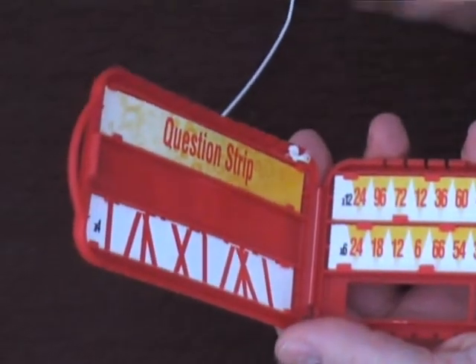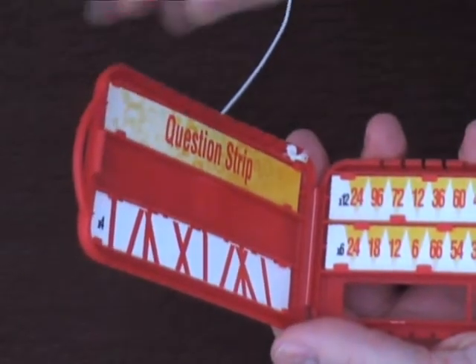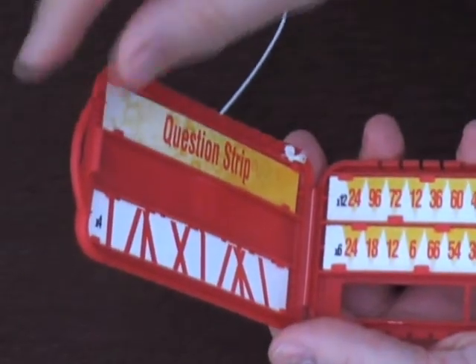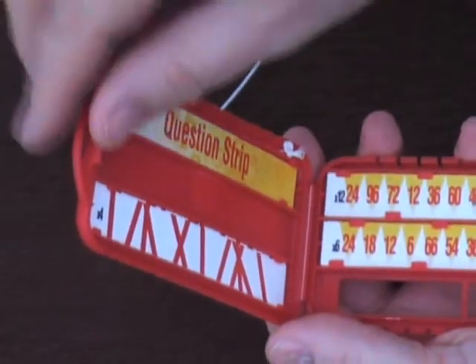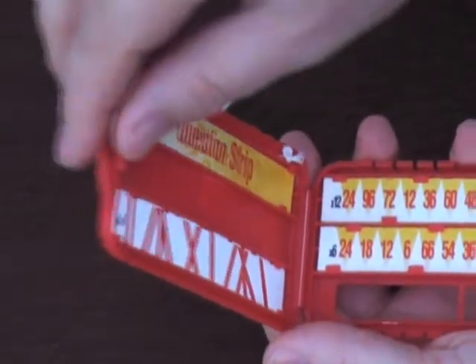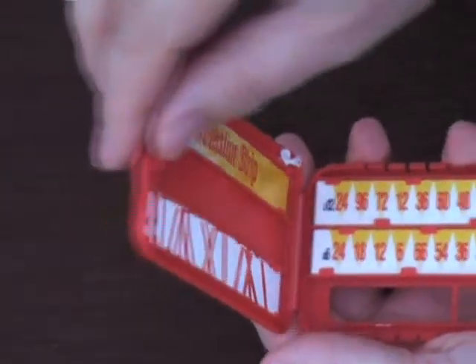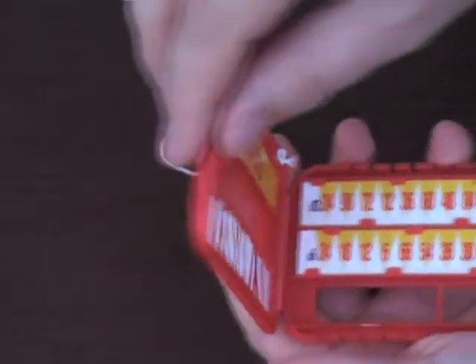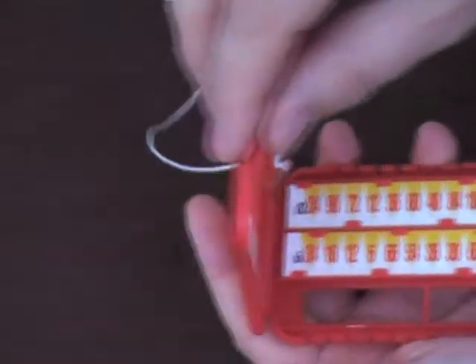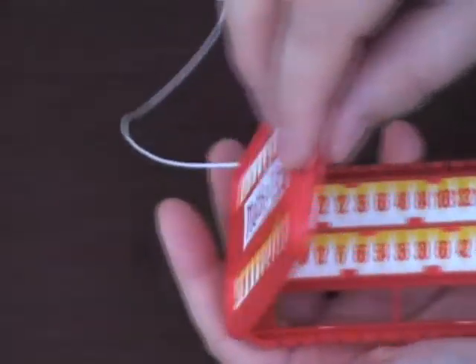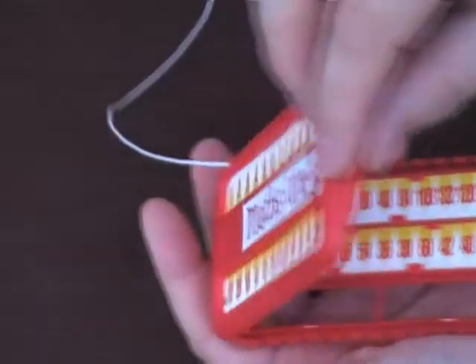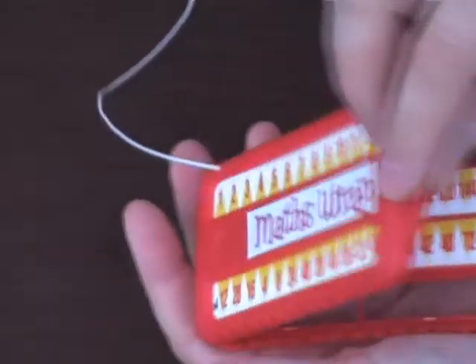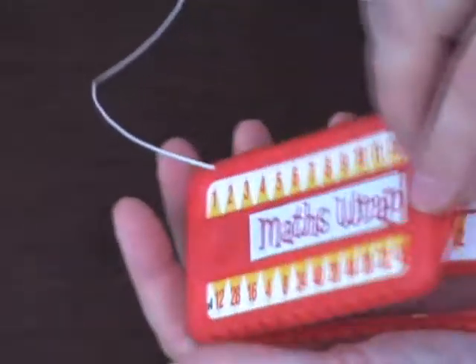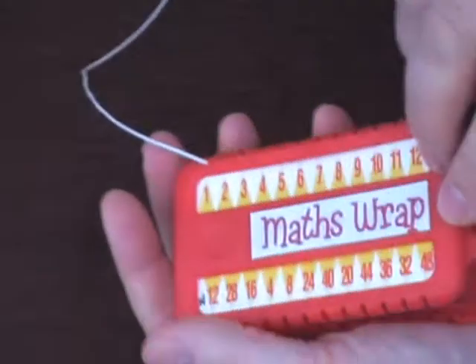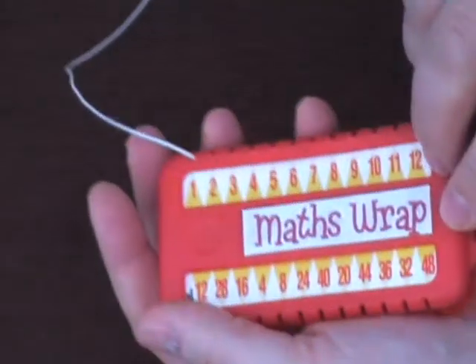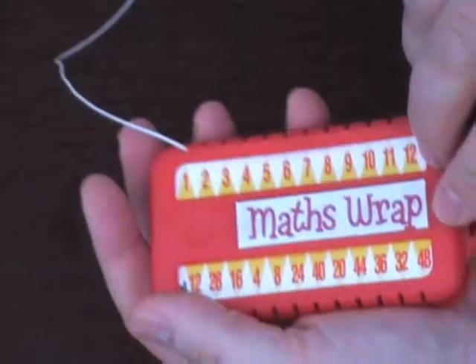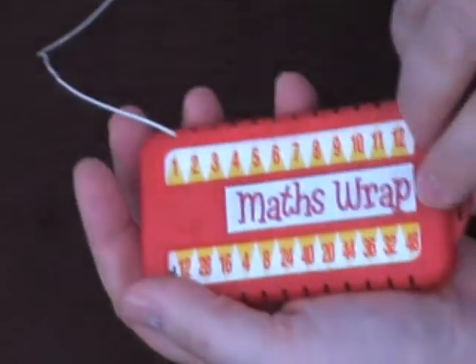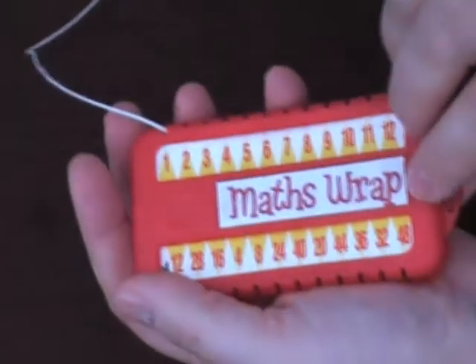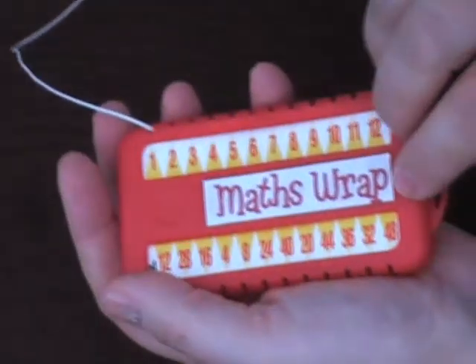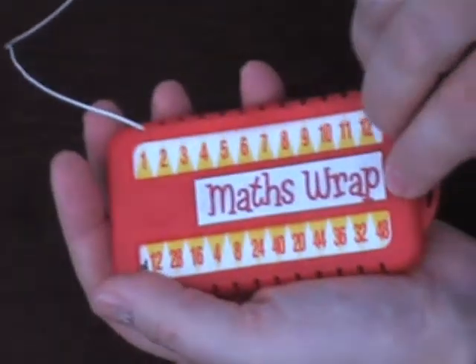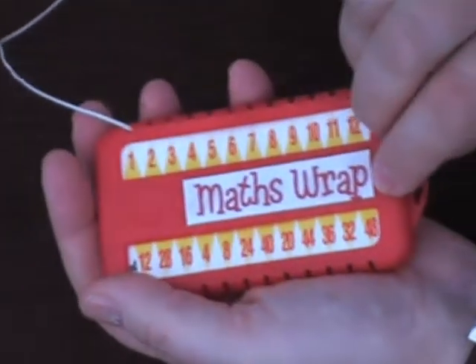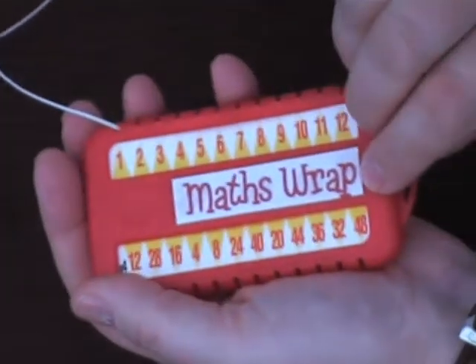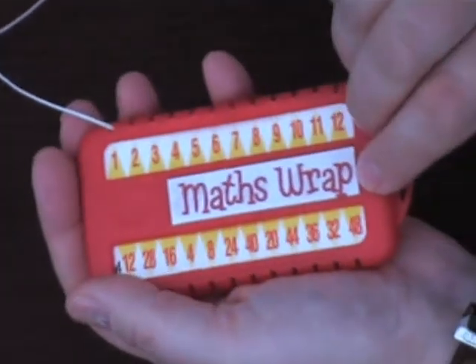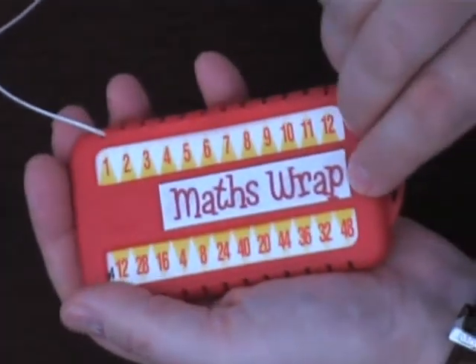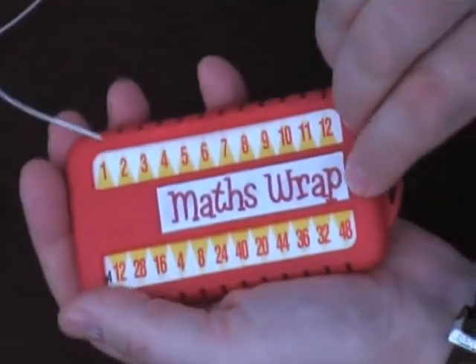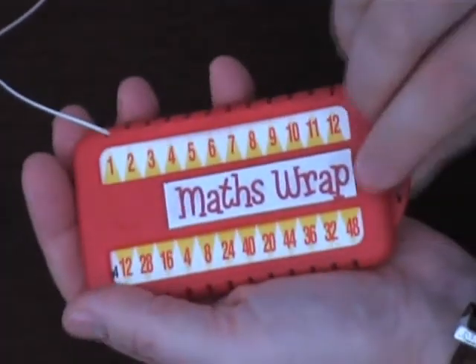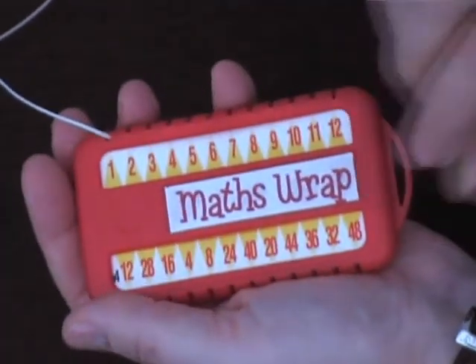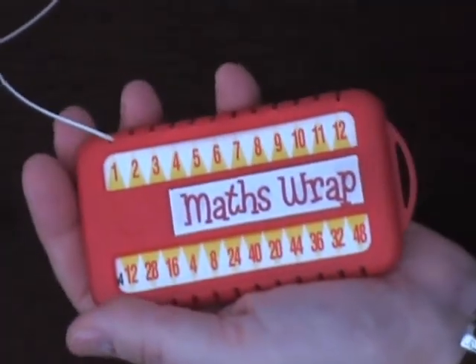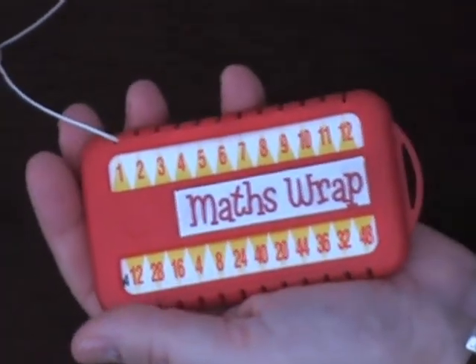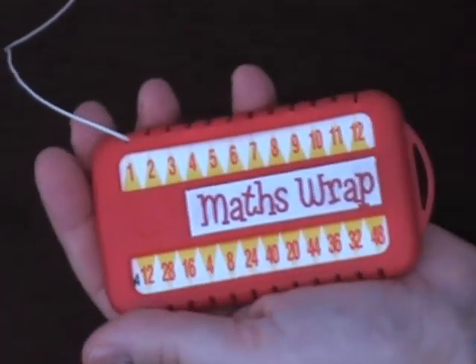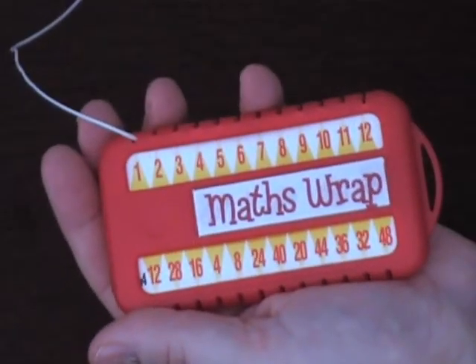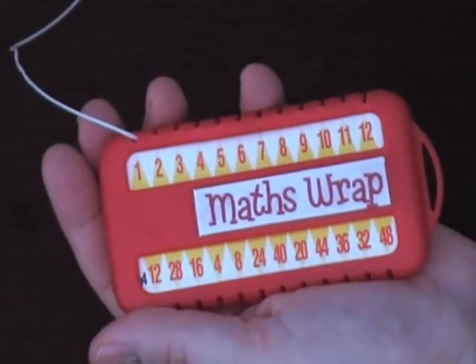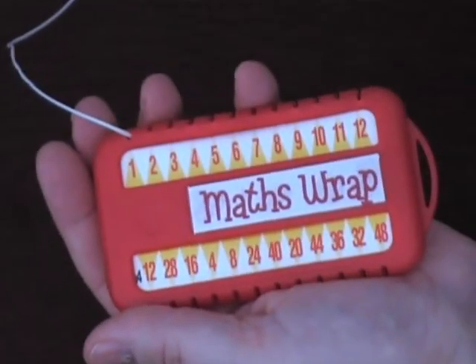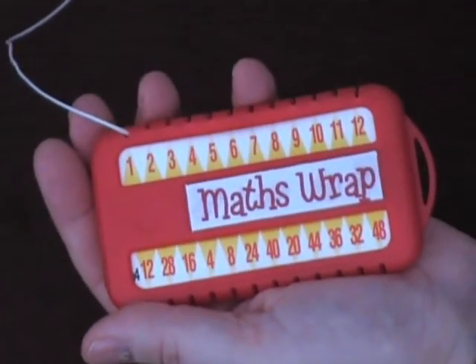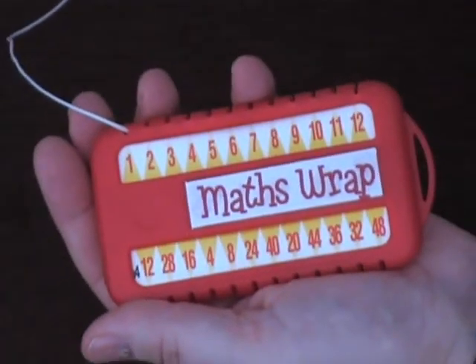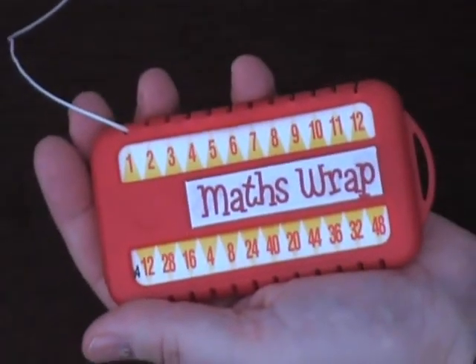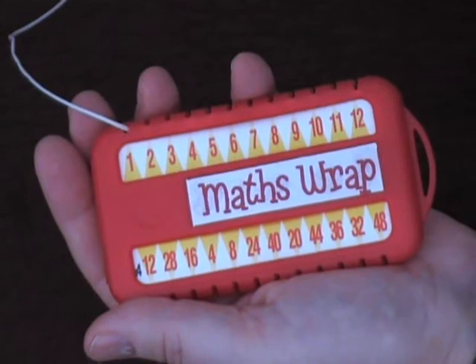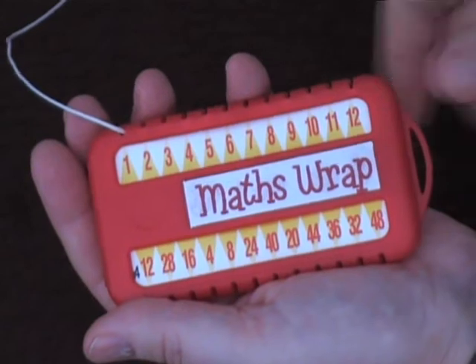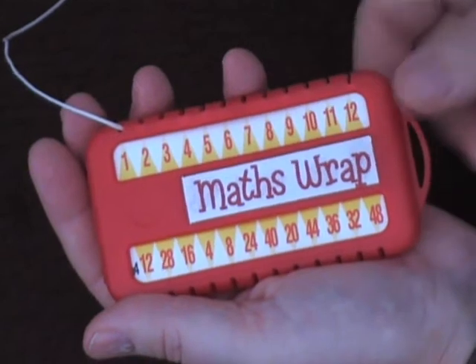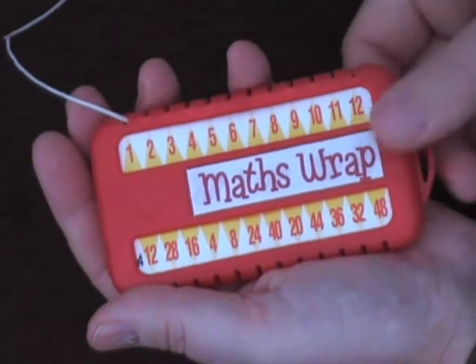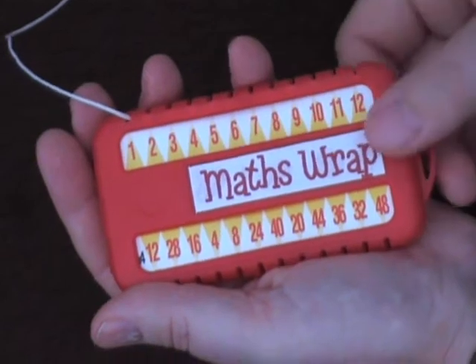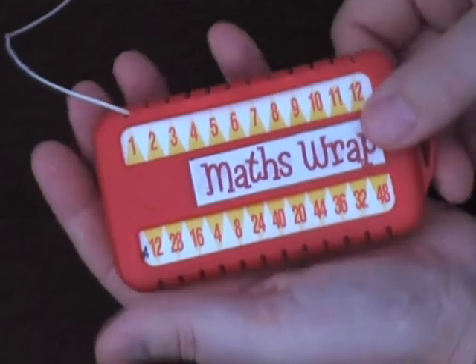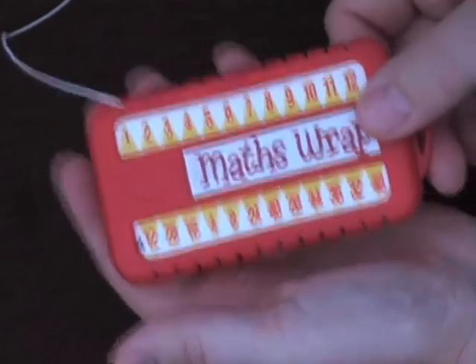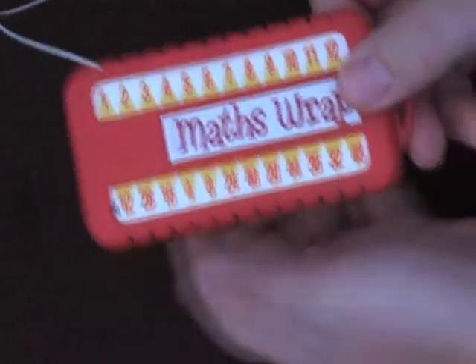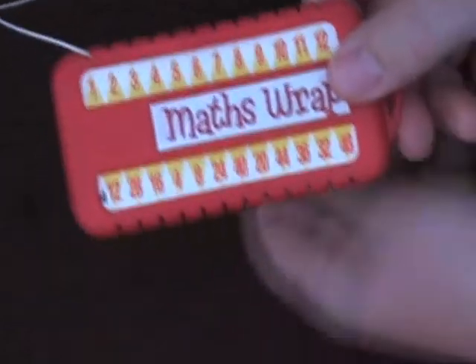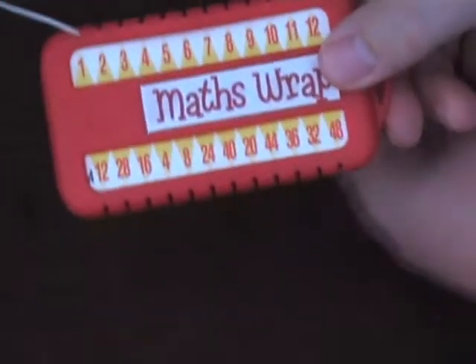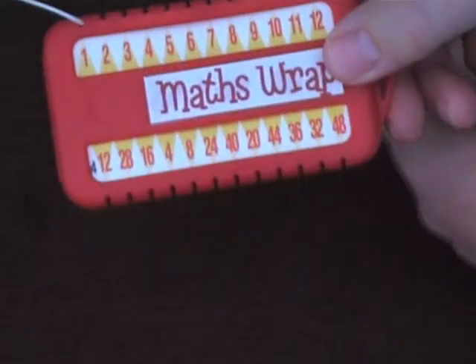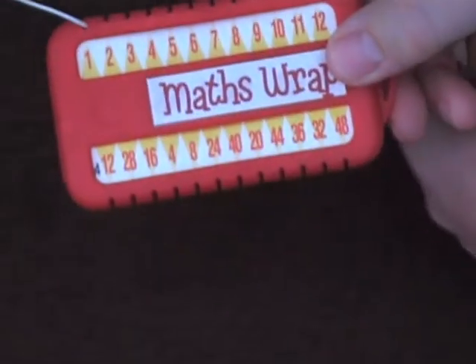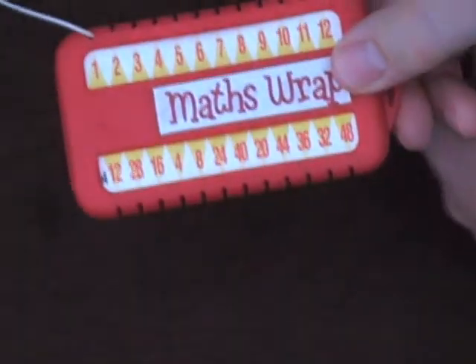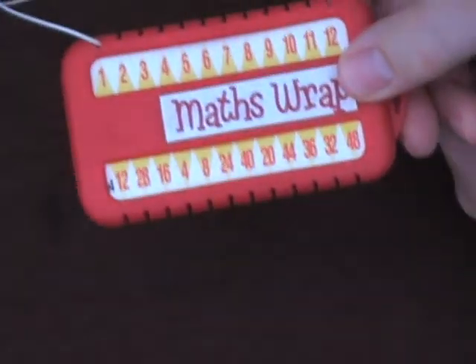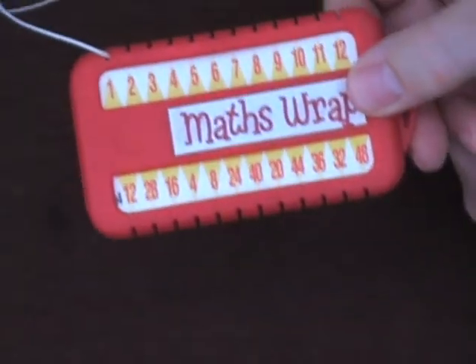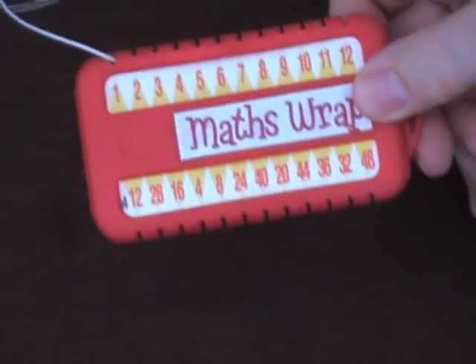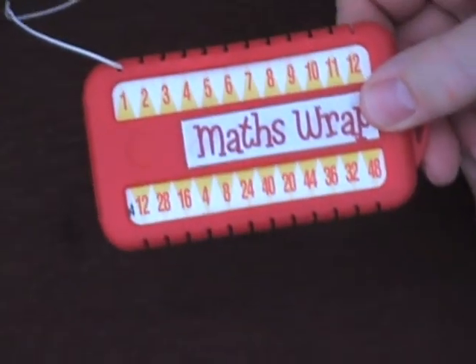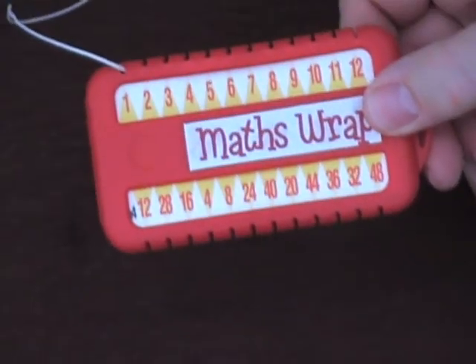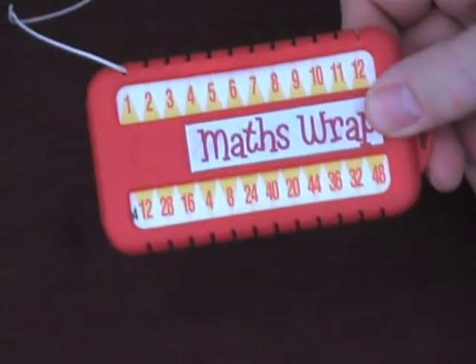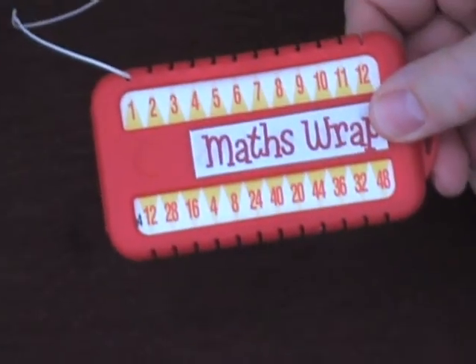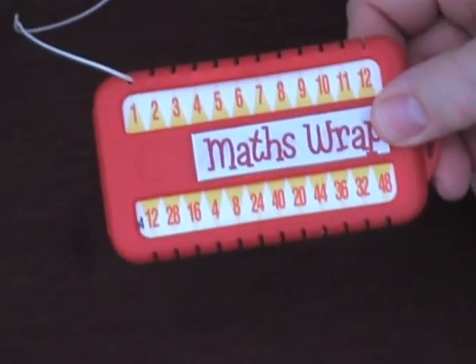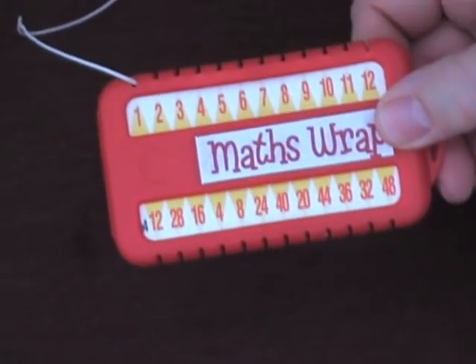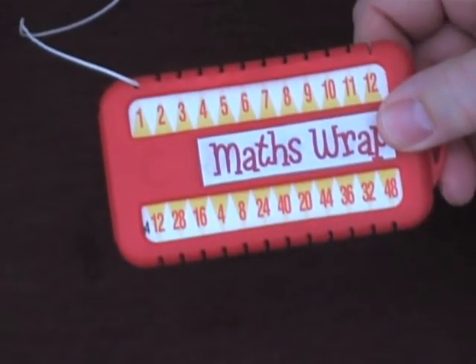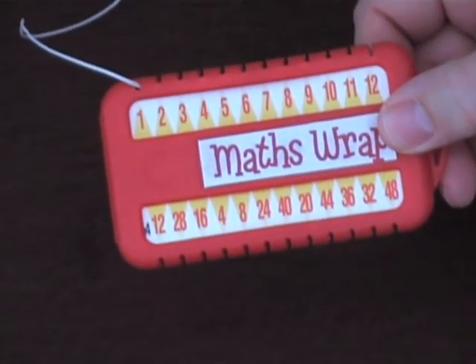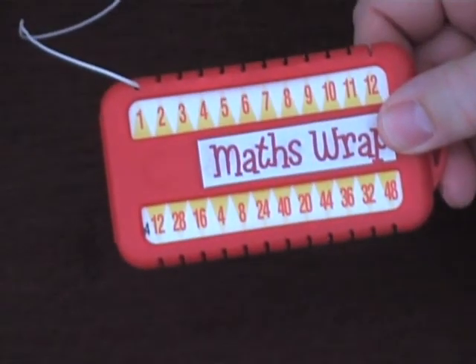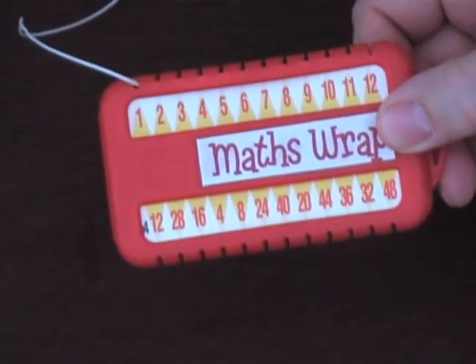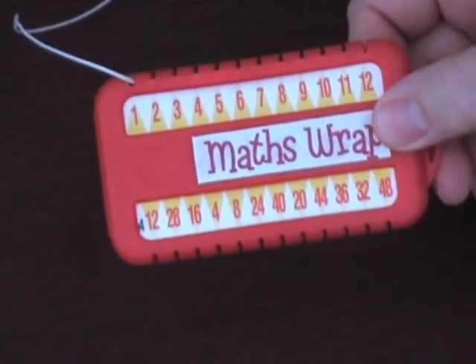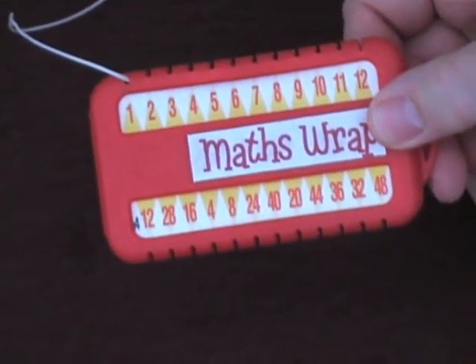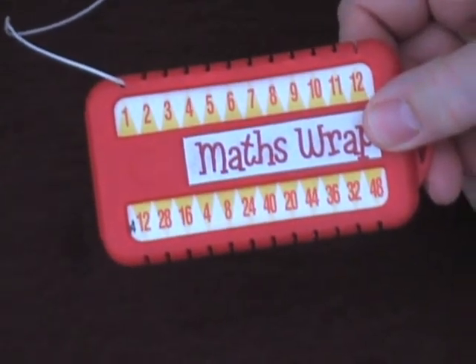When I now close my maths wrap, I'm ready to start work with my four times table.